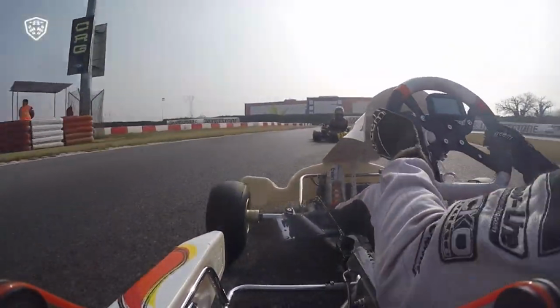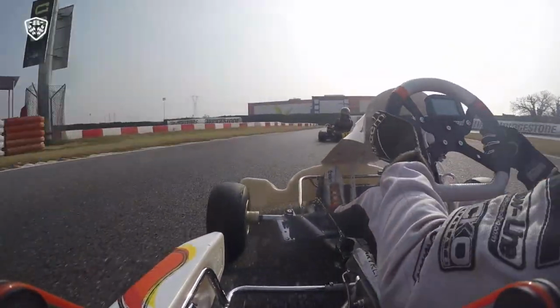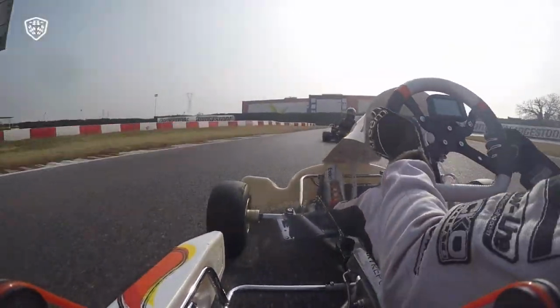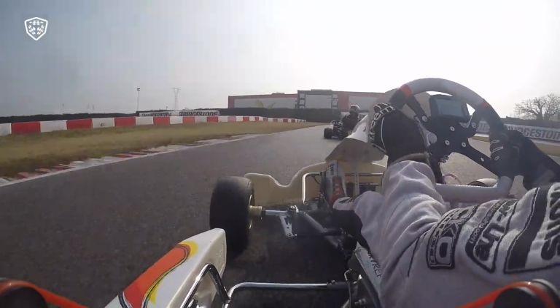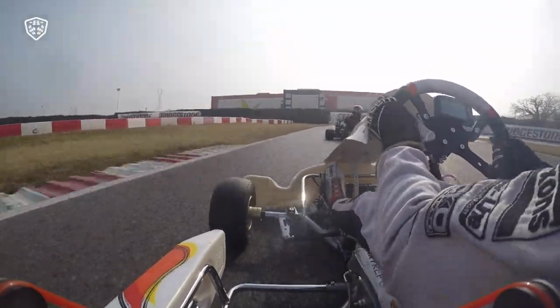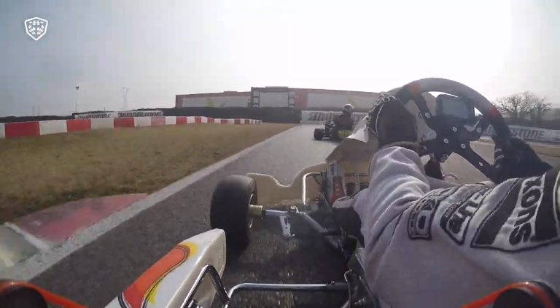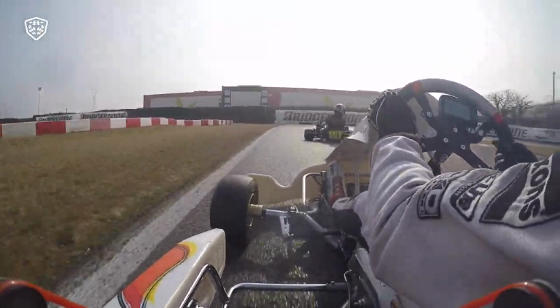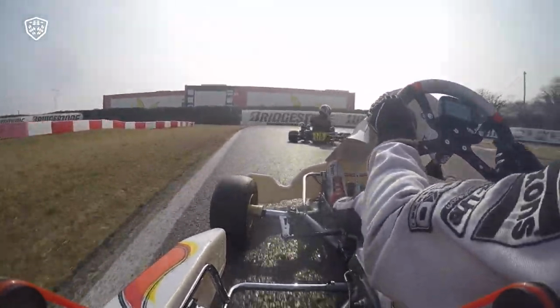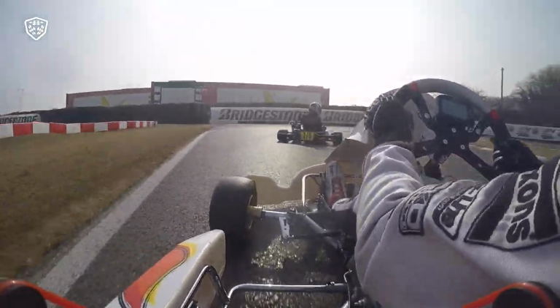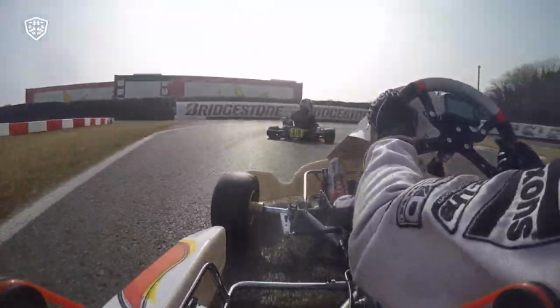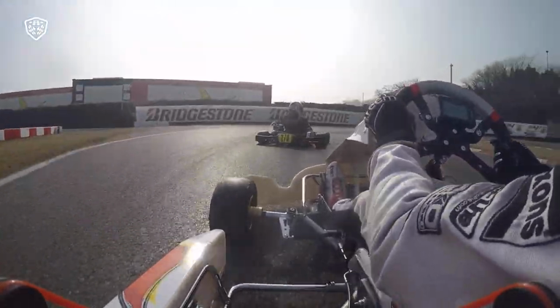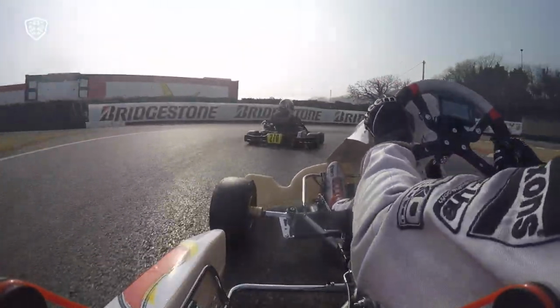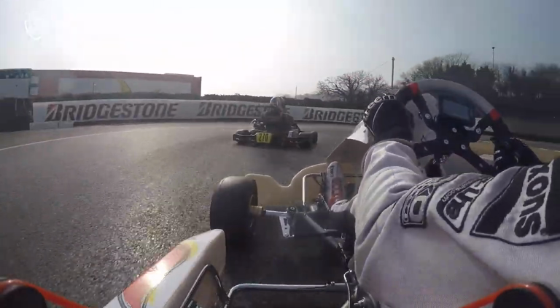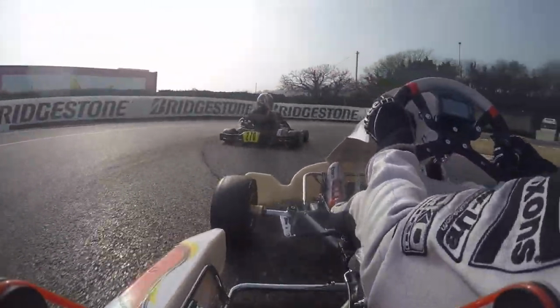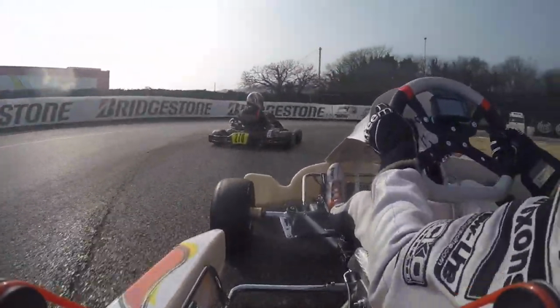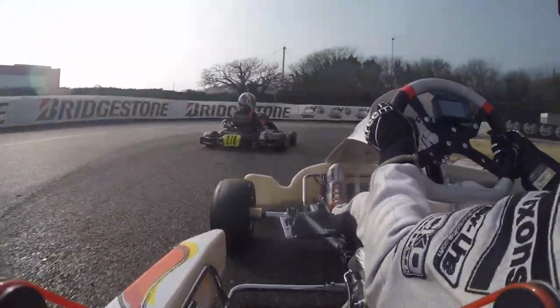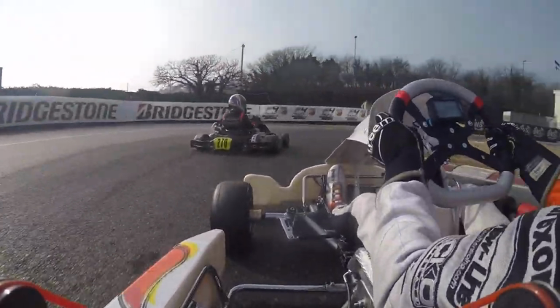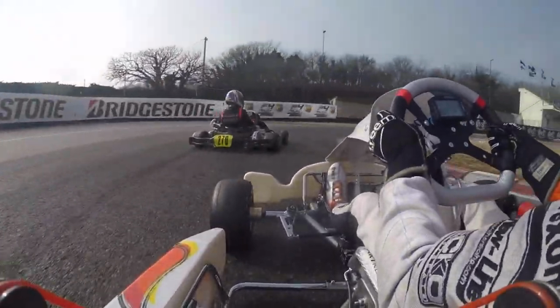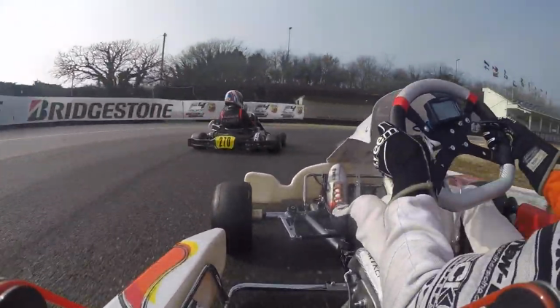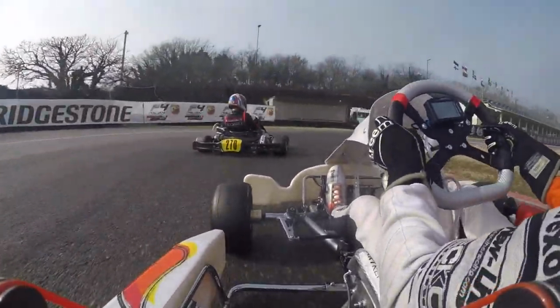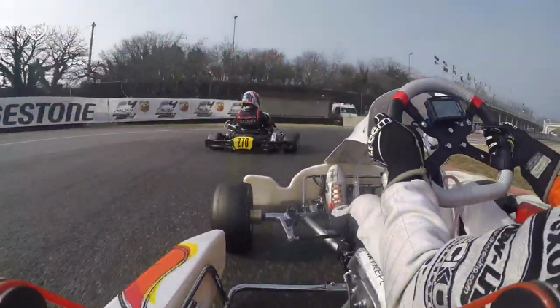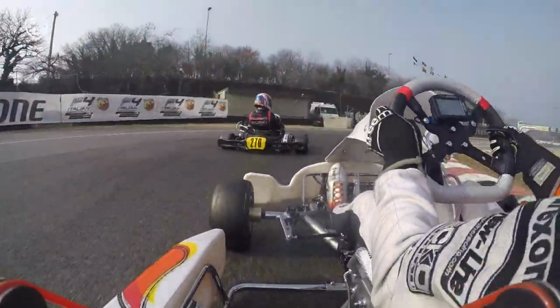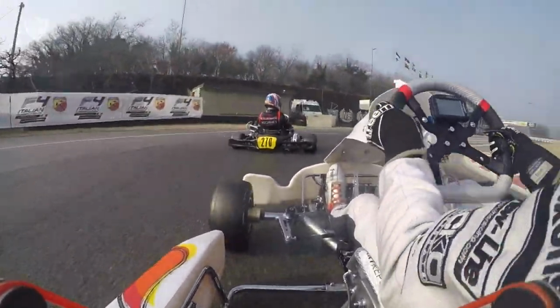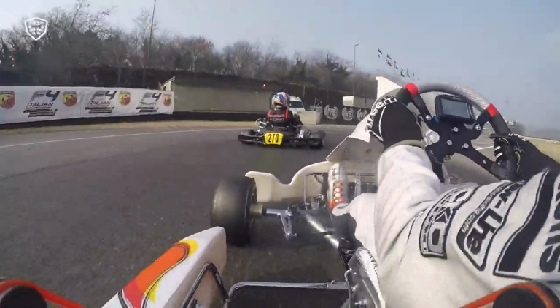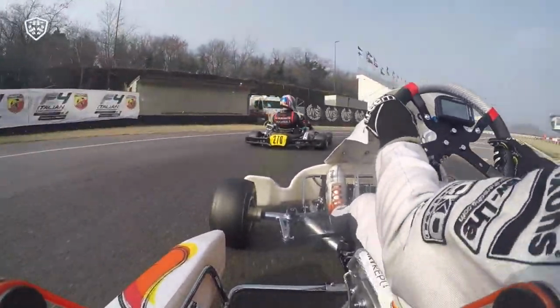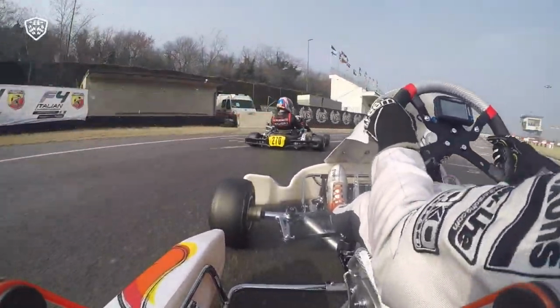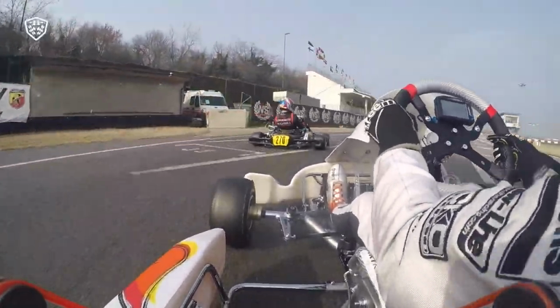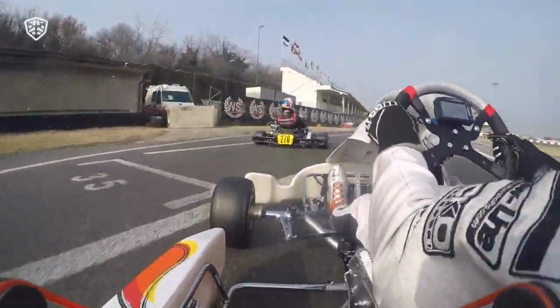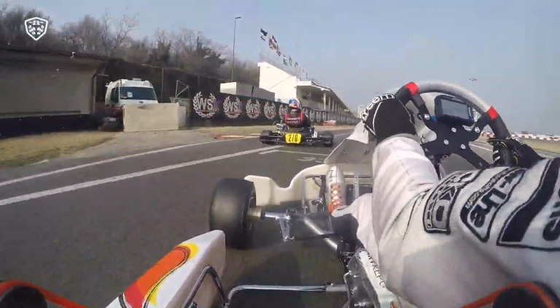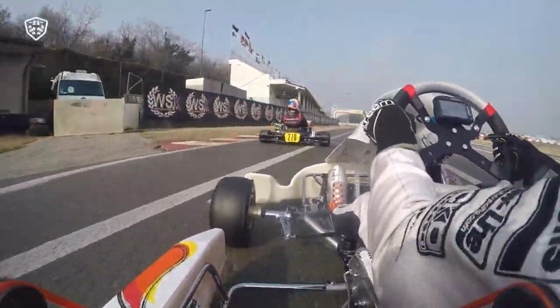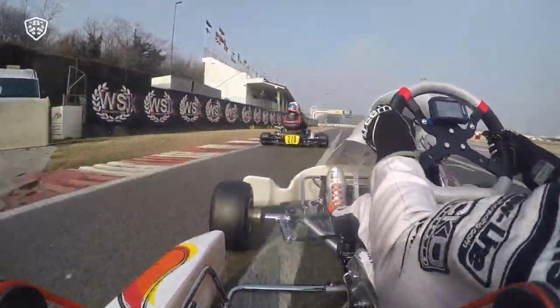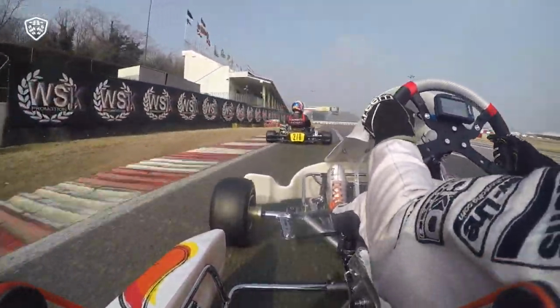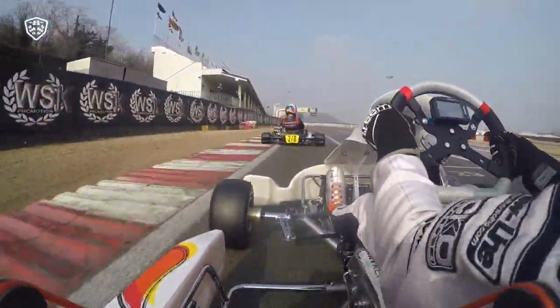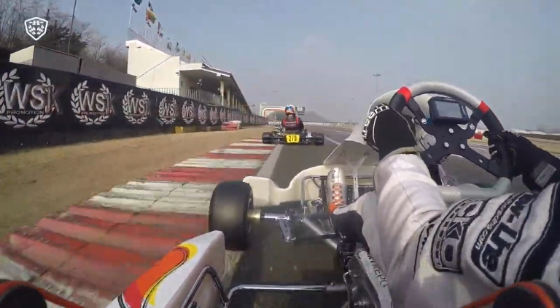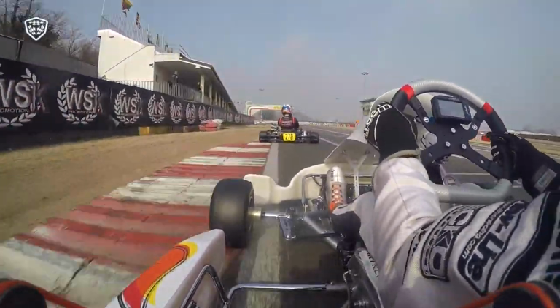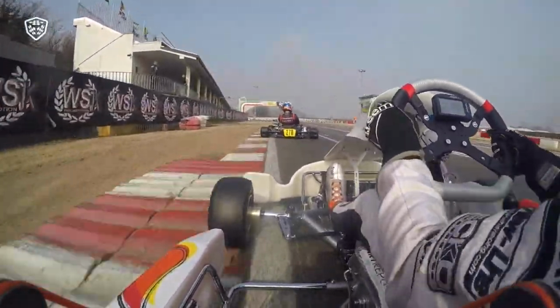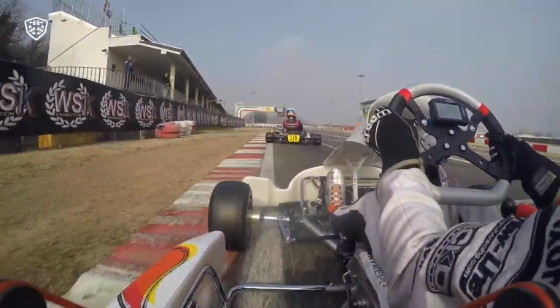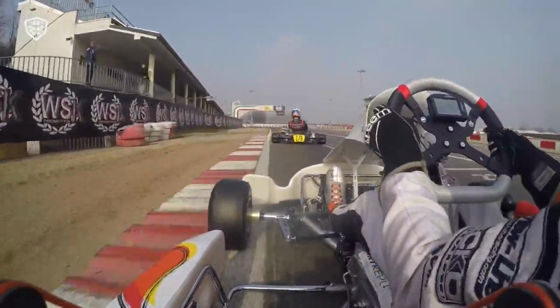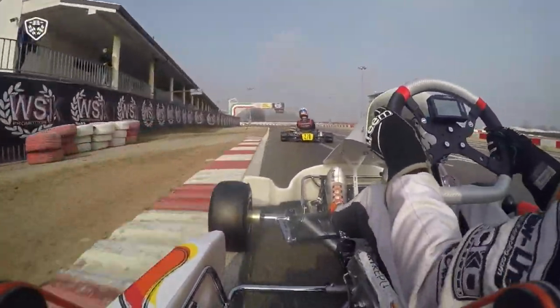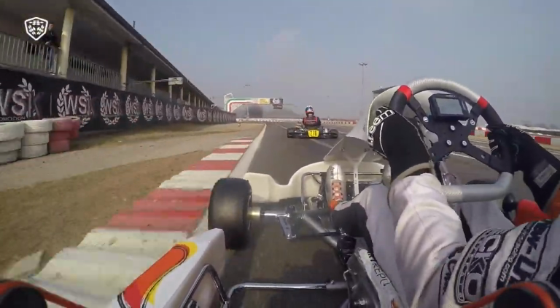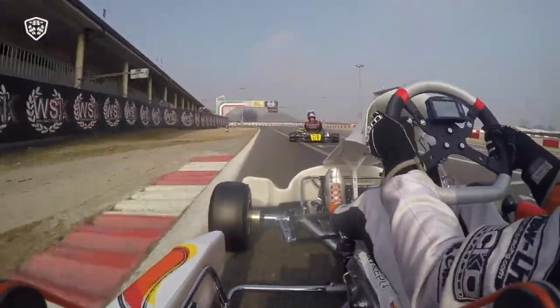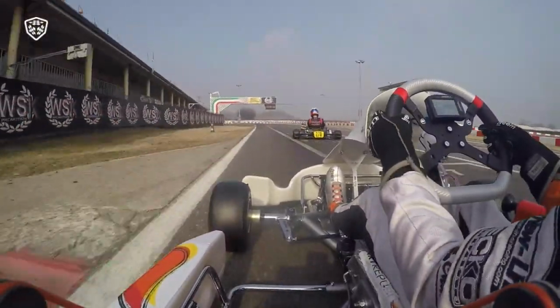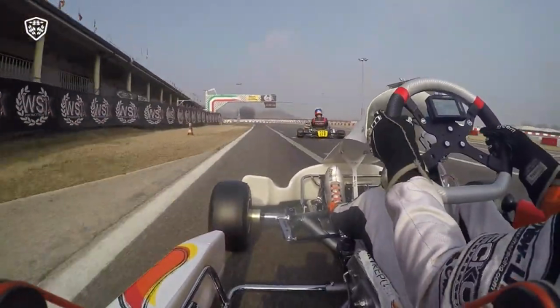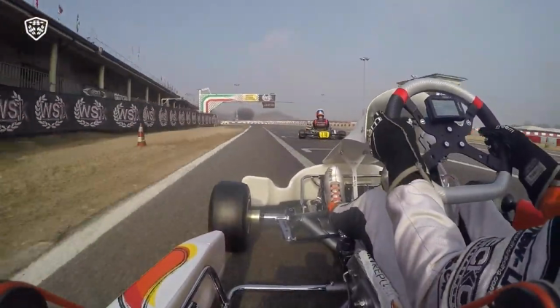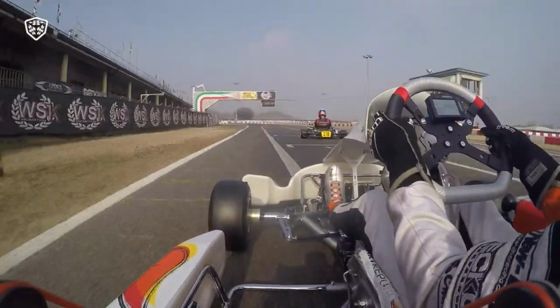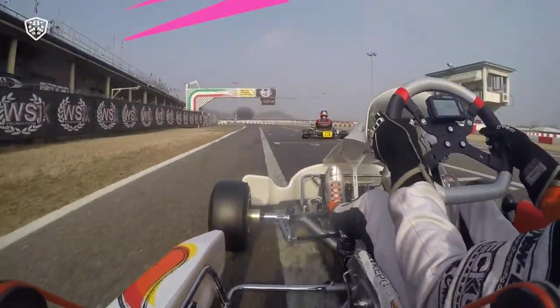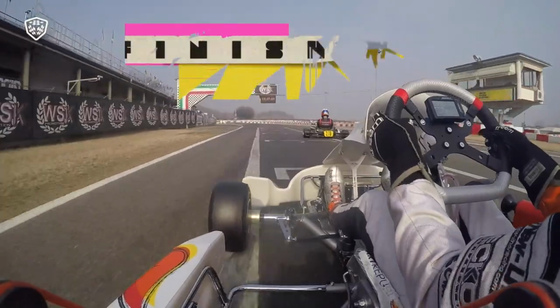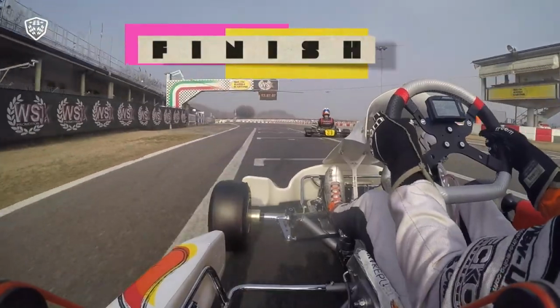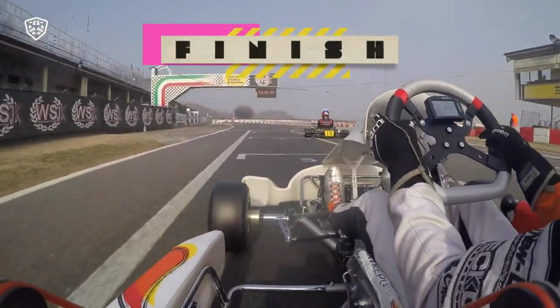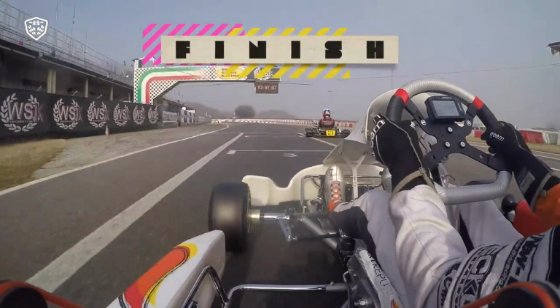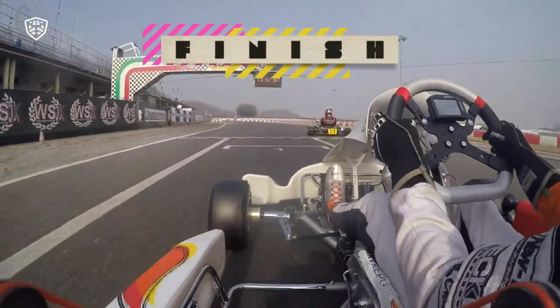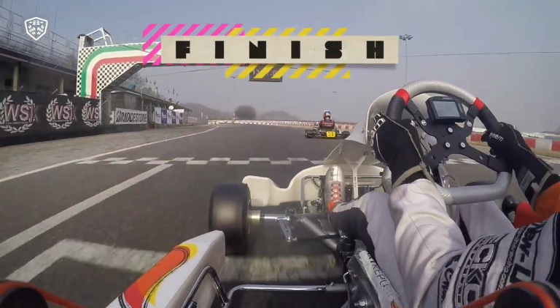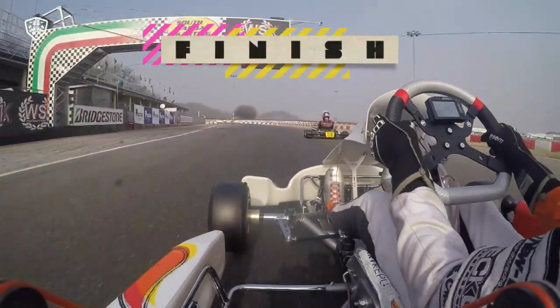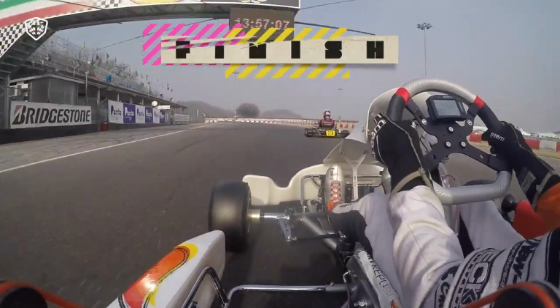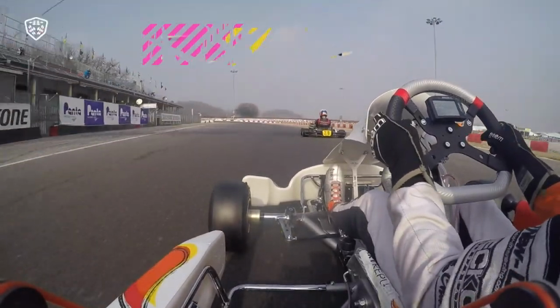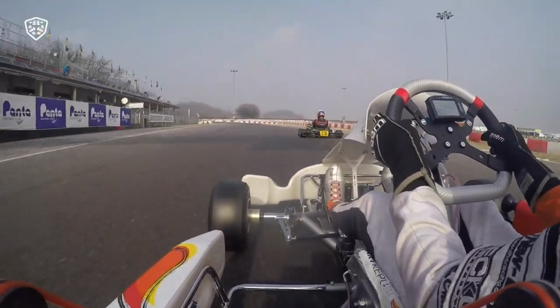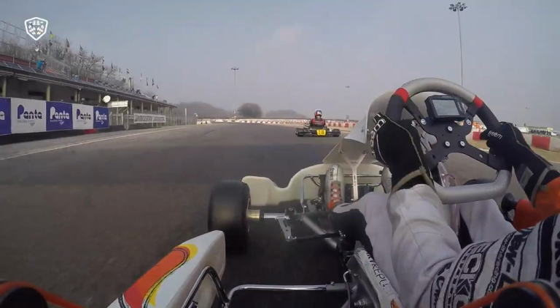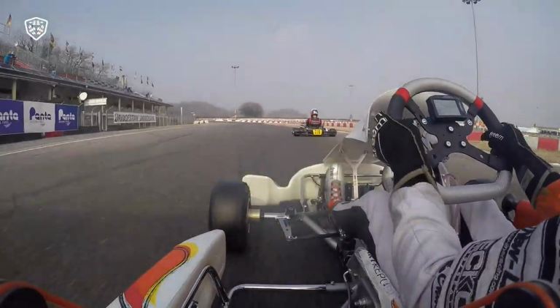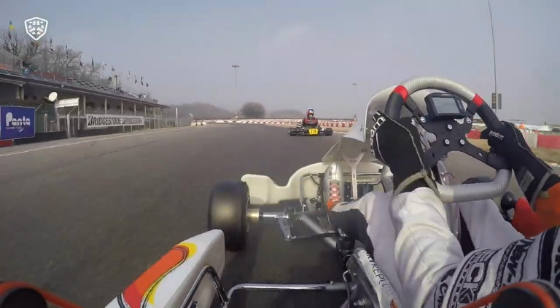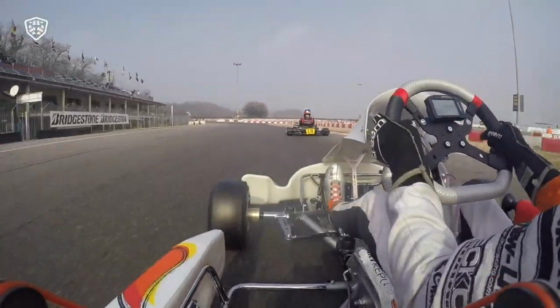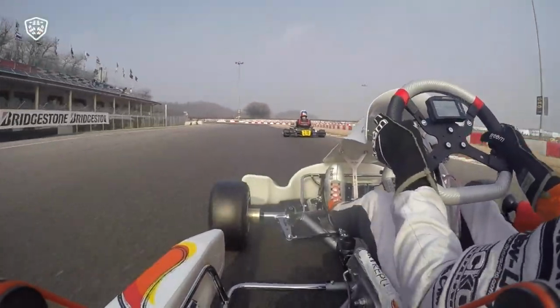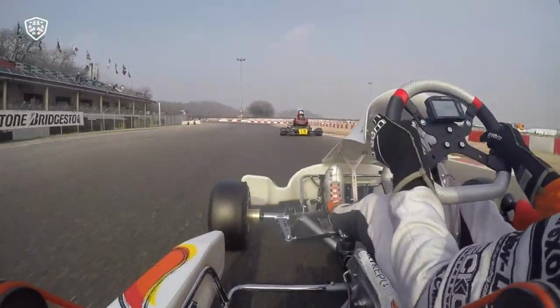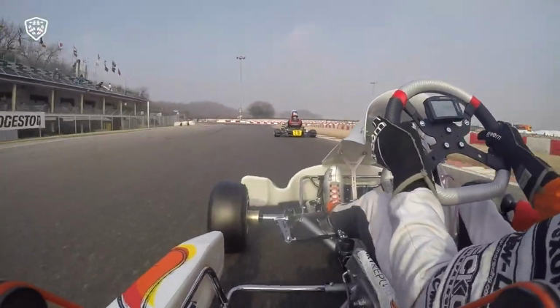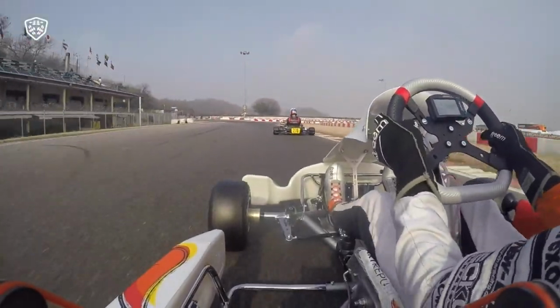Careful on entry, power down at the apex, and kiss the curb on the outside to blend out. And start the run all over again on this fabulous racetrack.